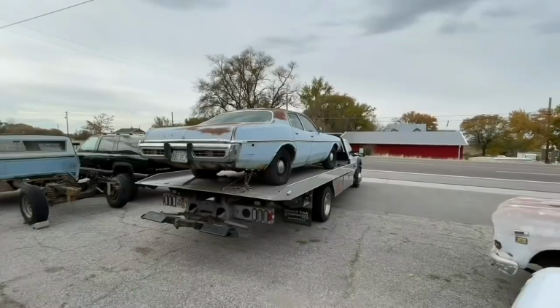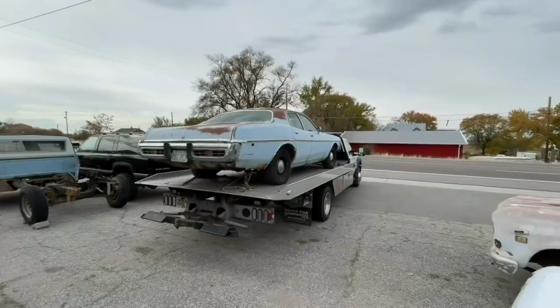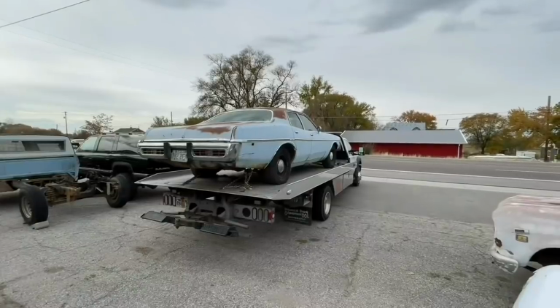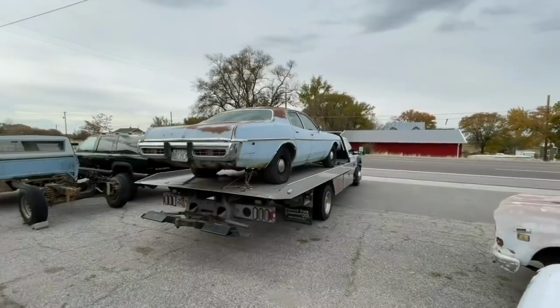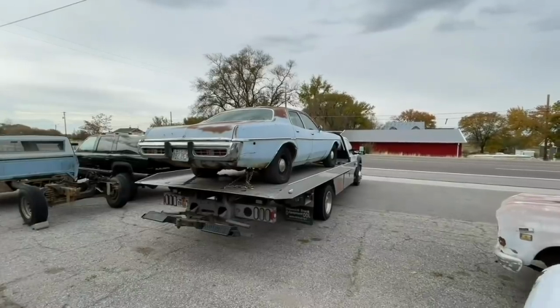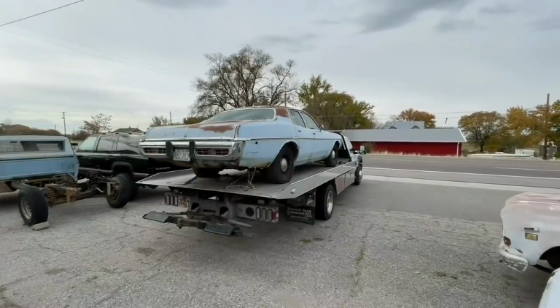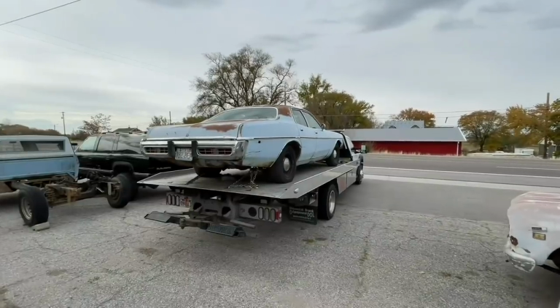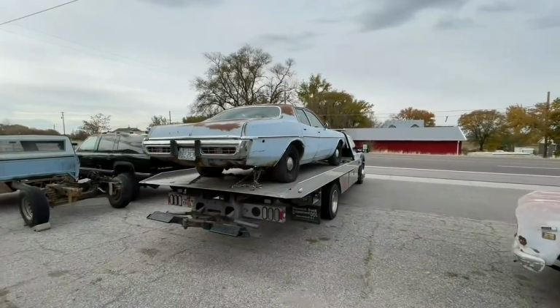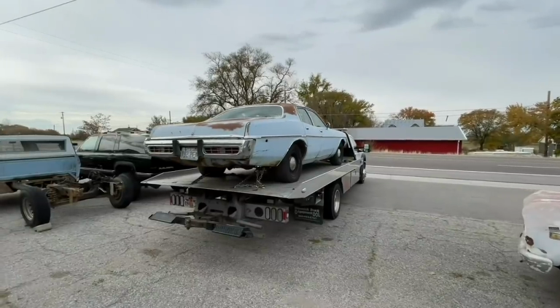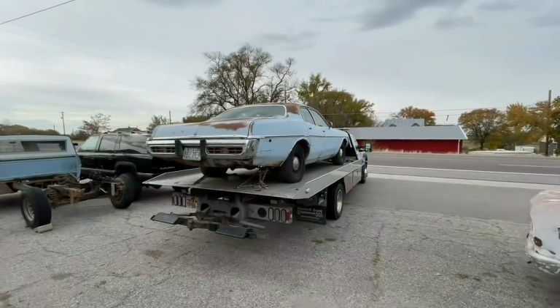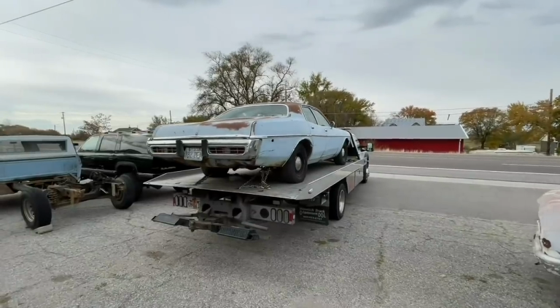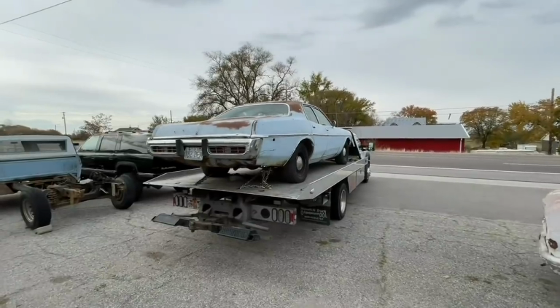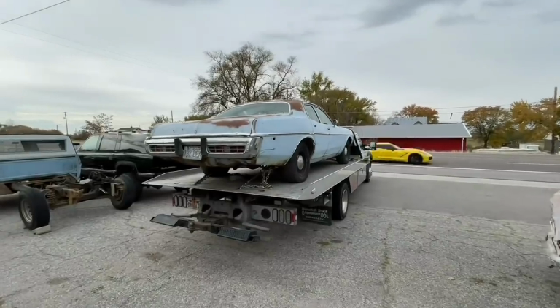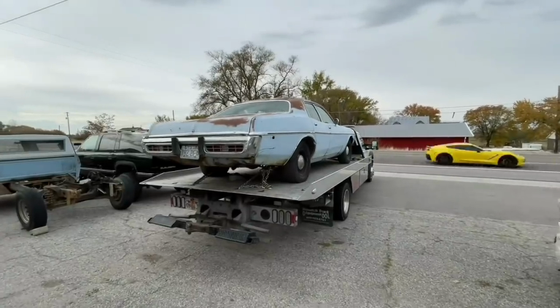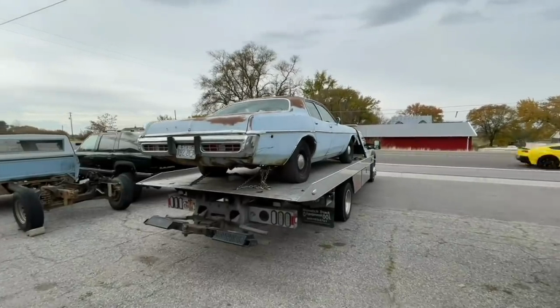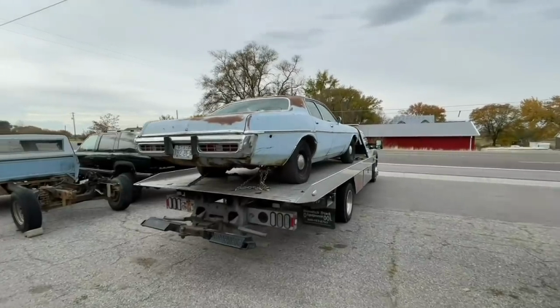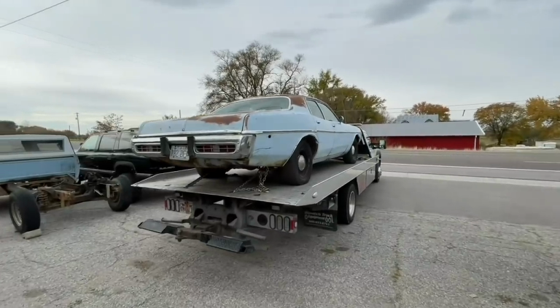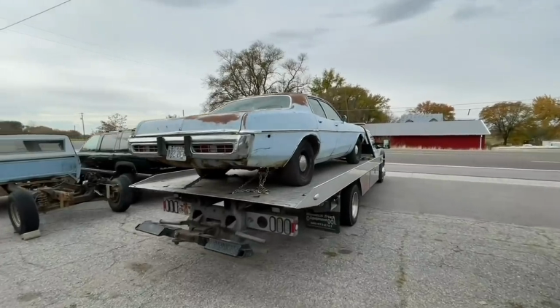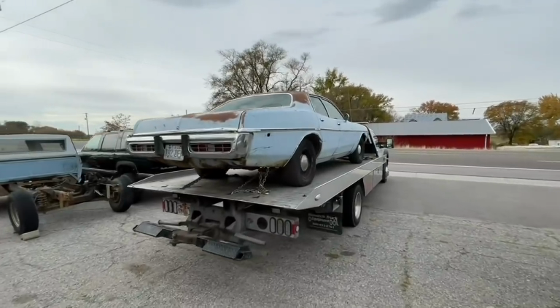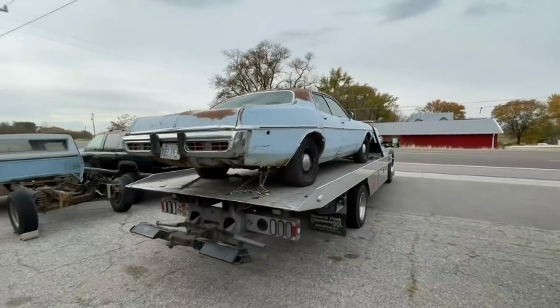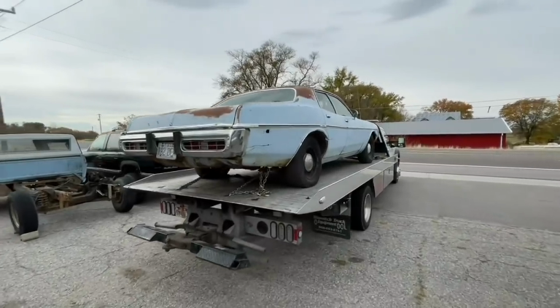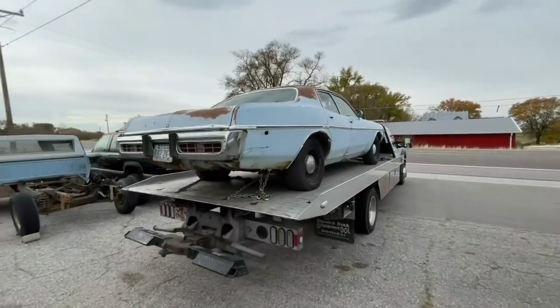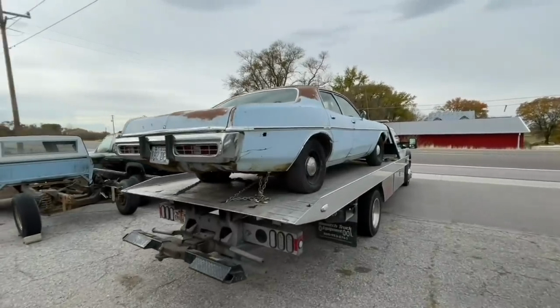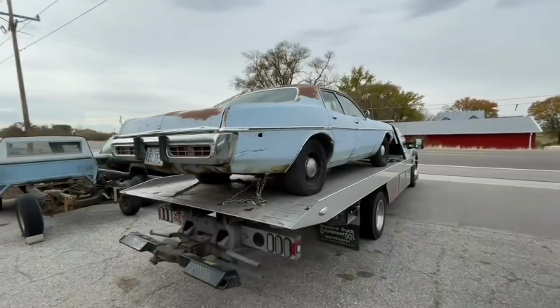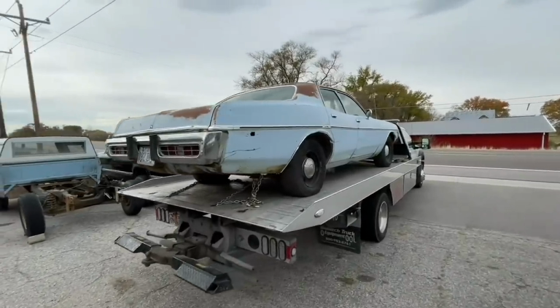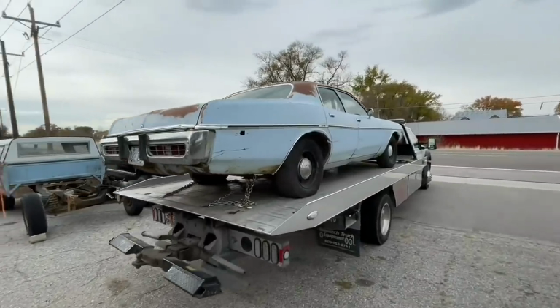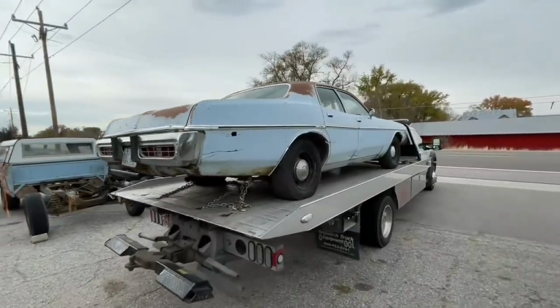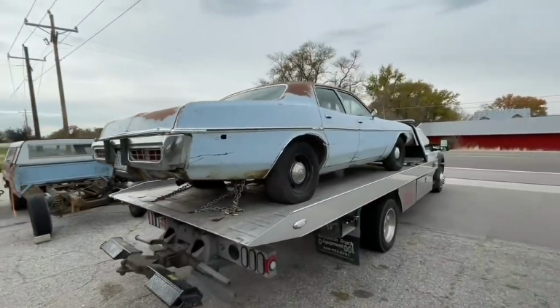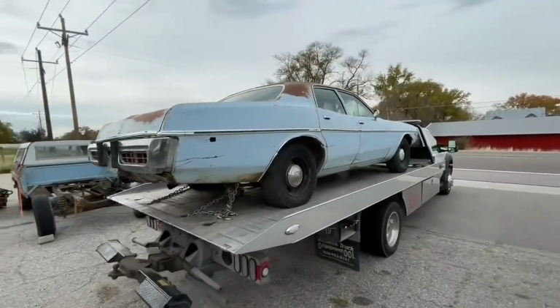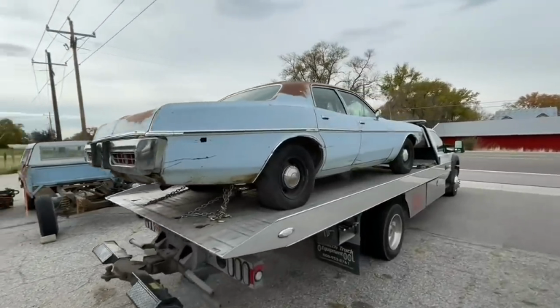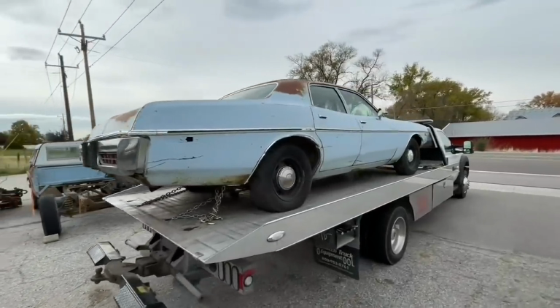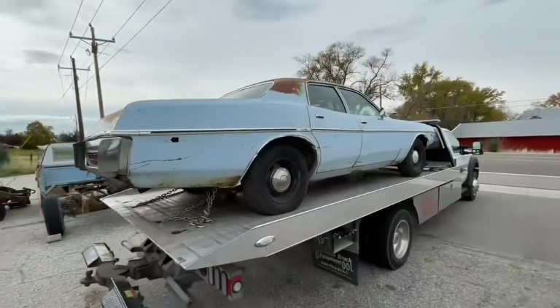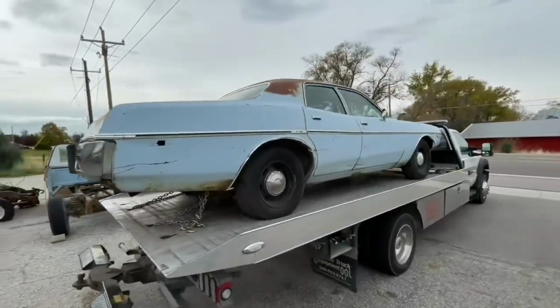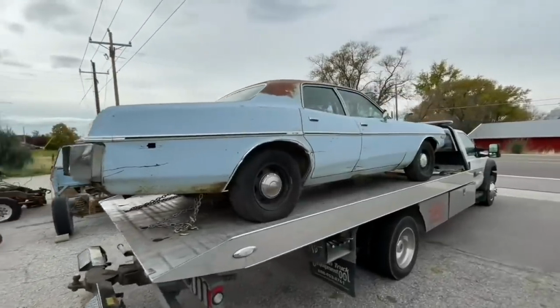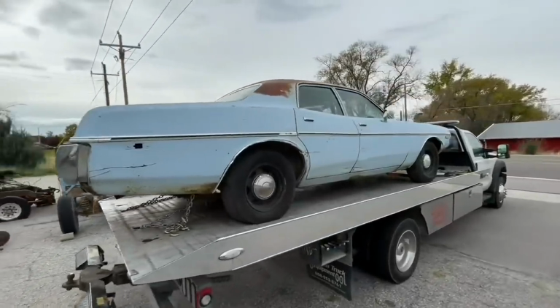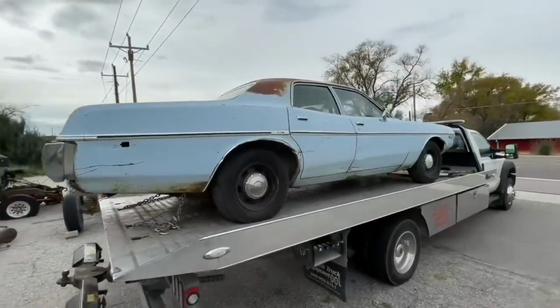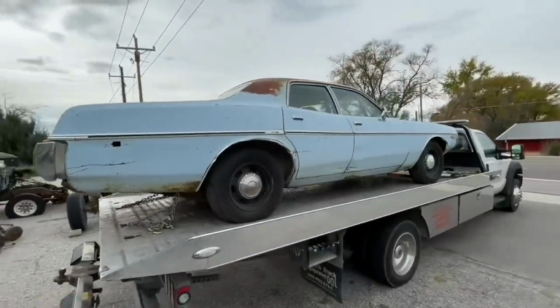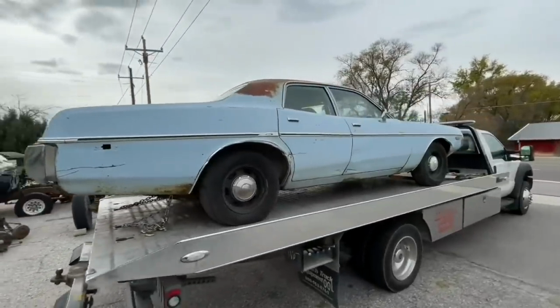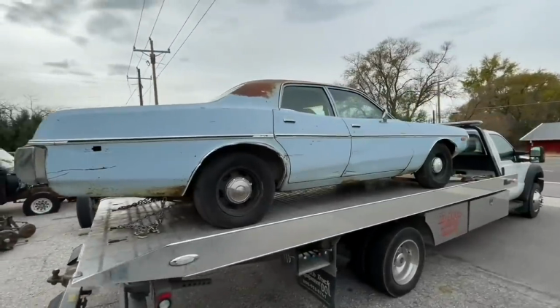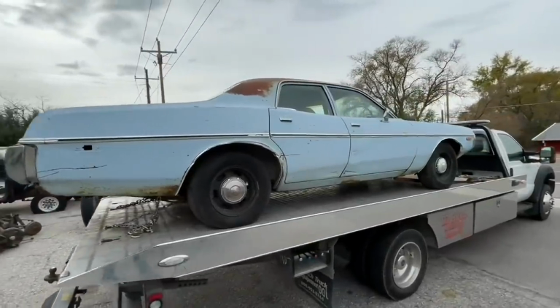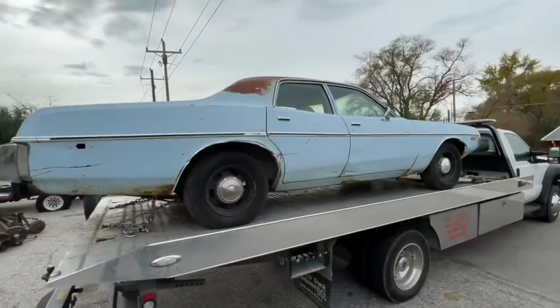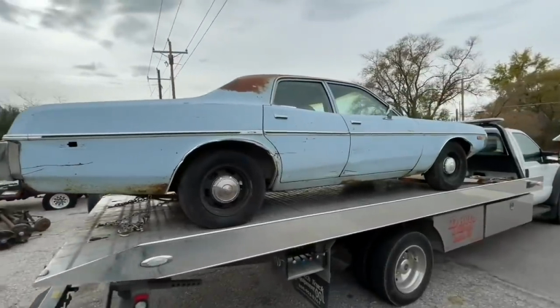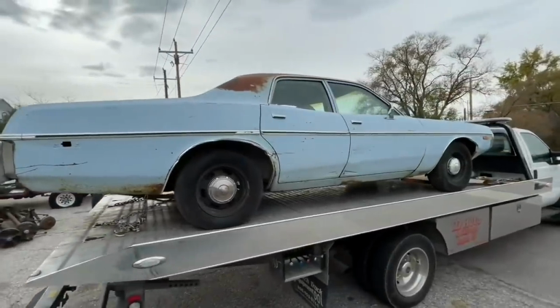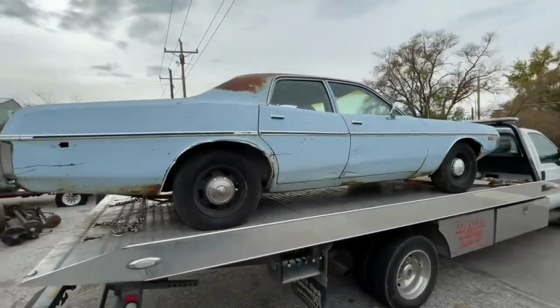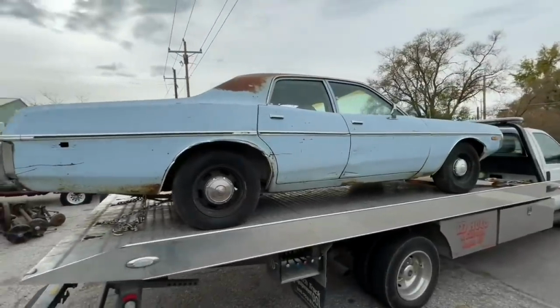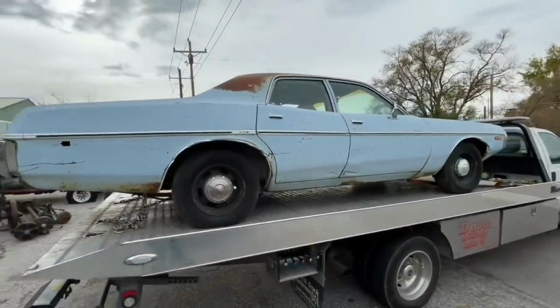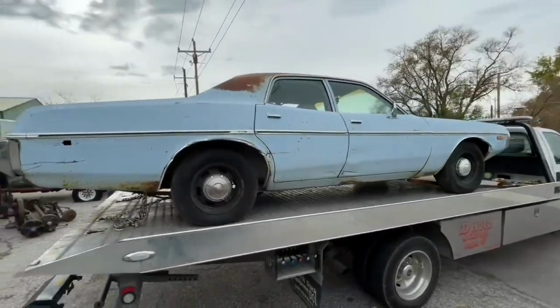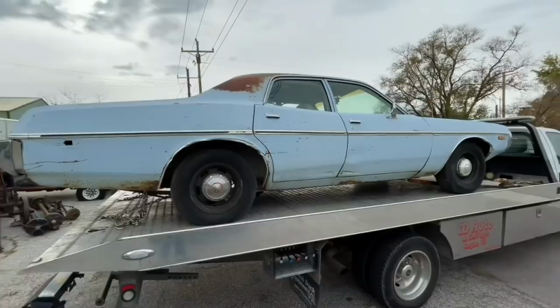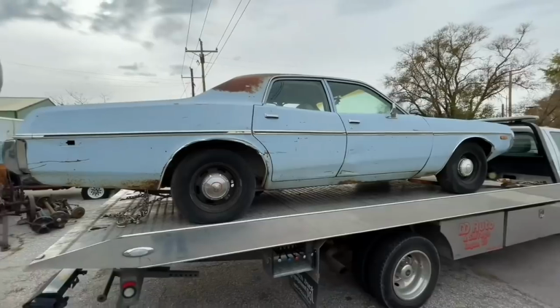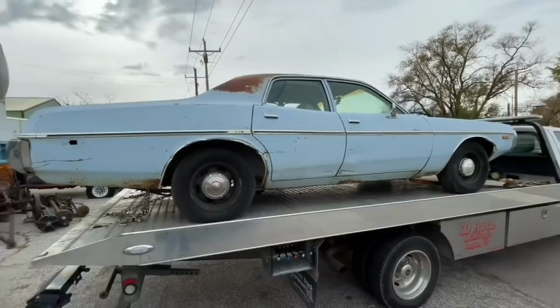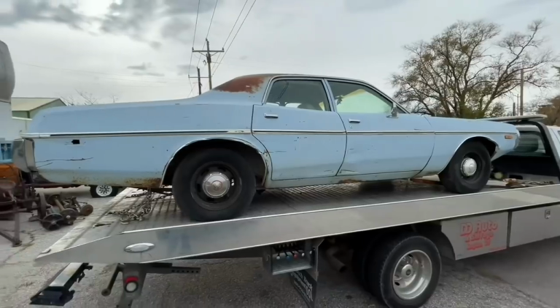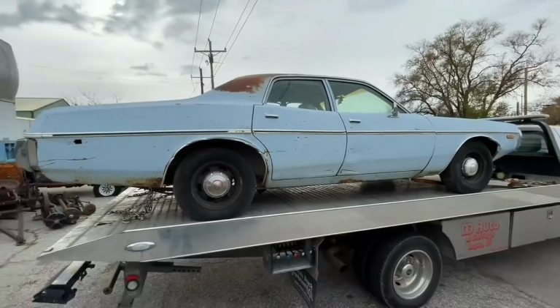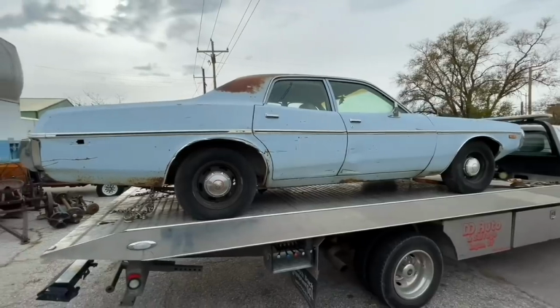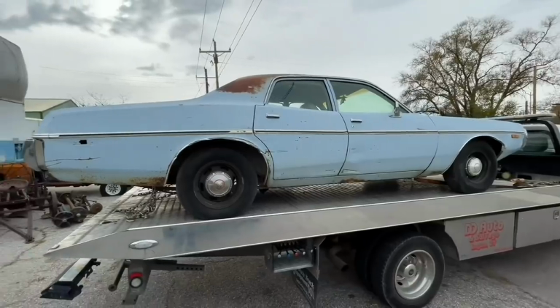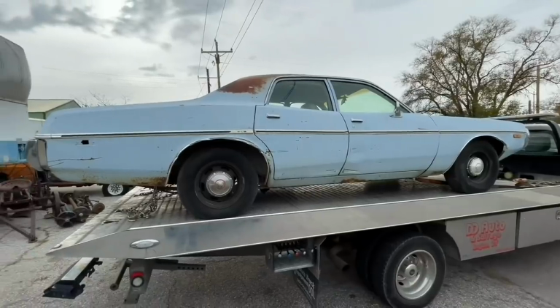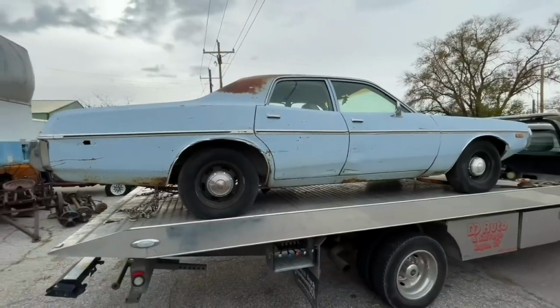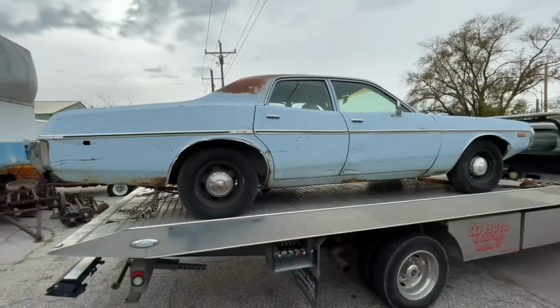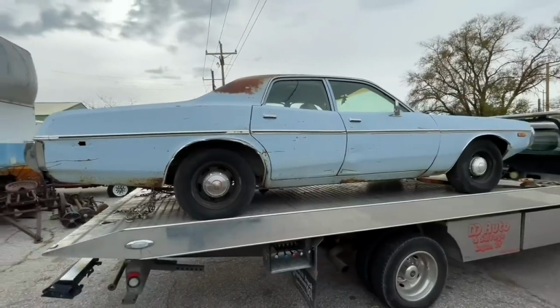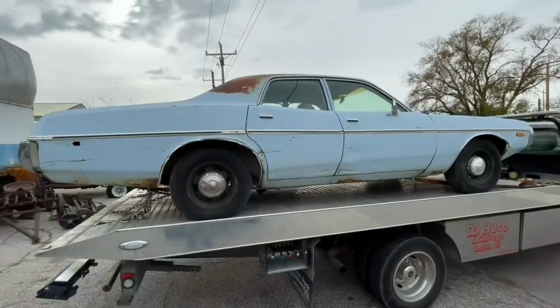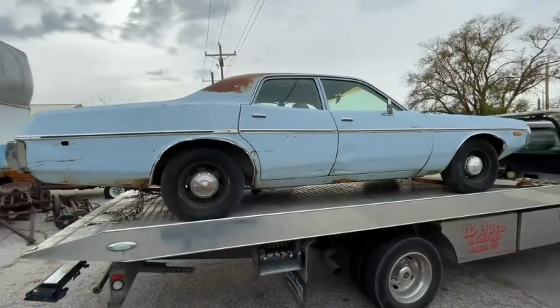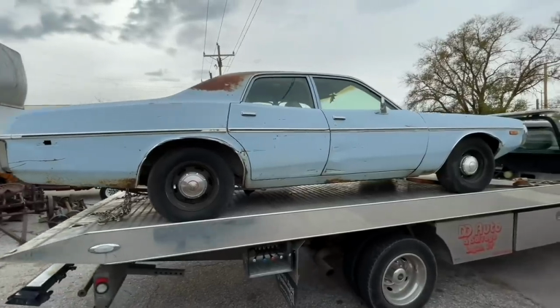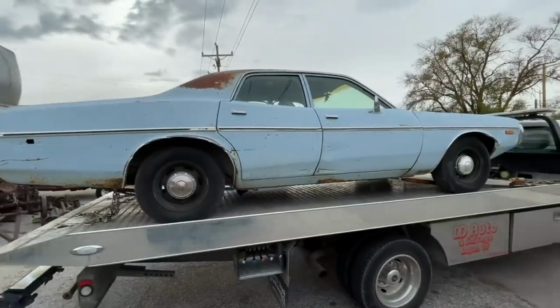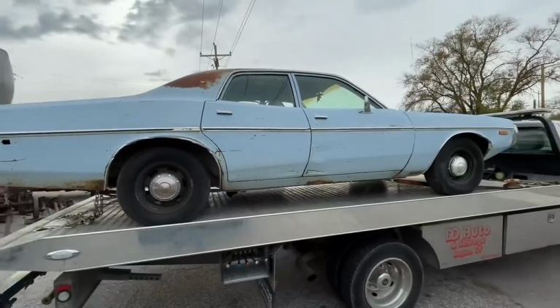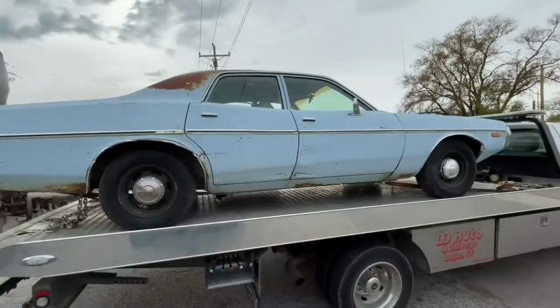We're loaded and ready to go. There are really cool lines for a four-door.